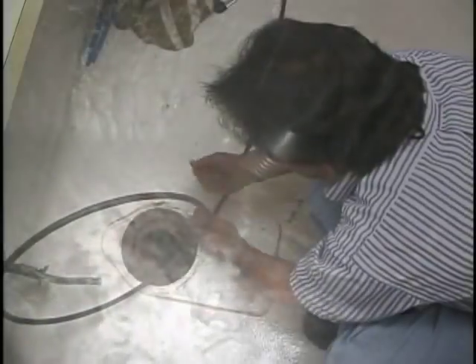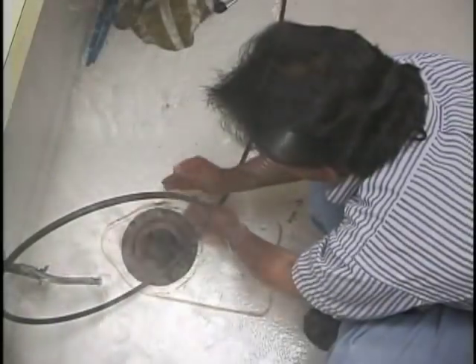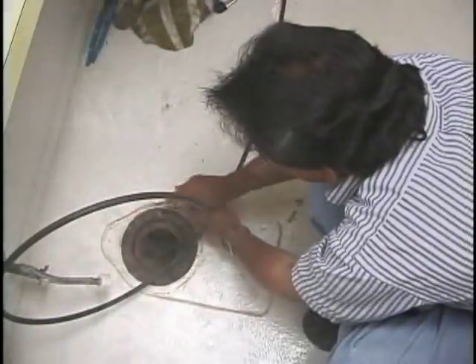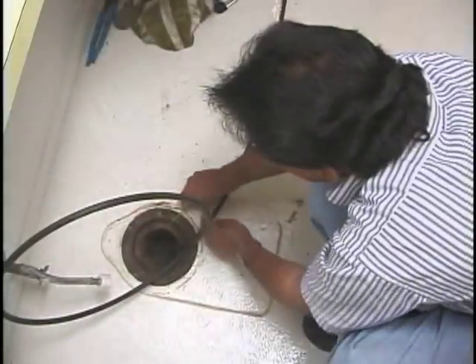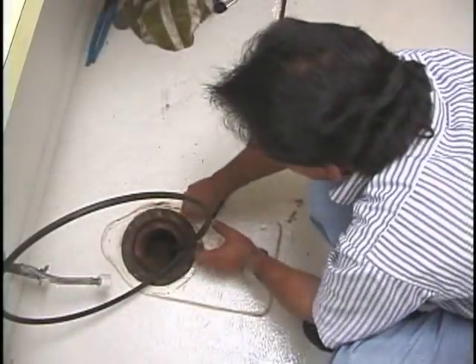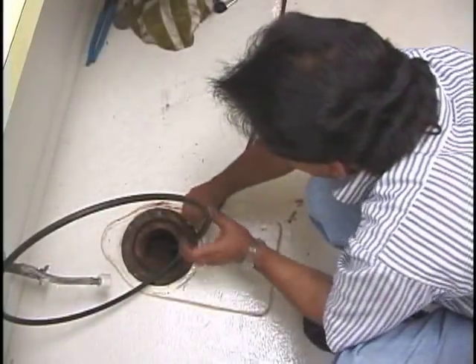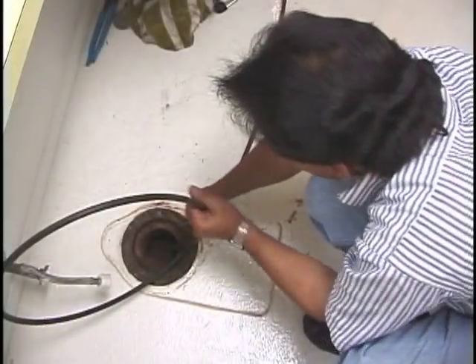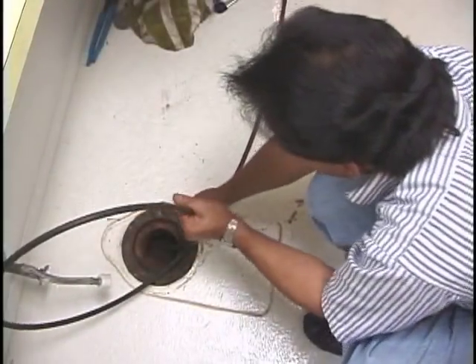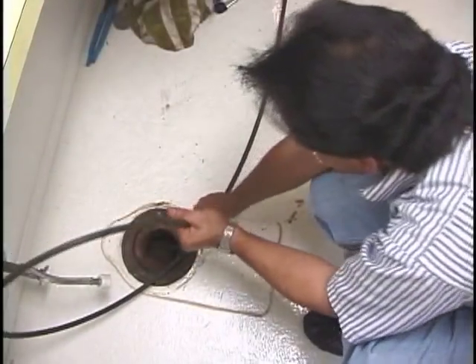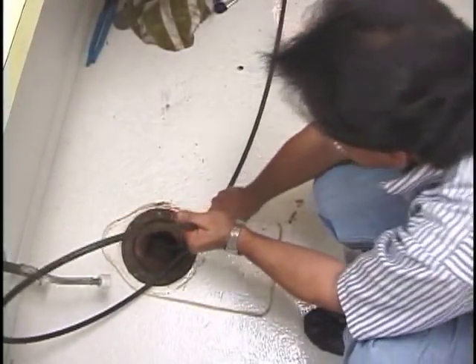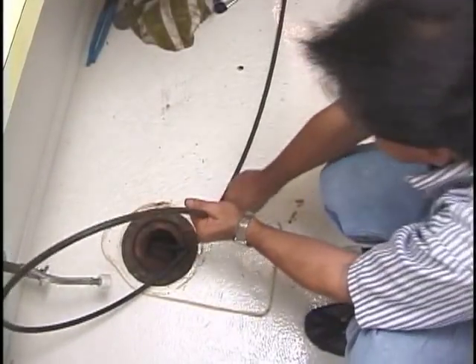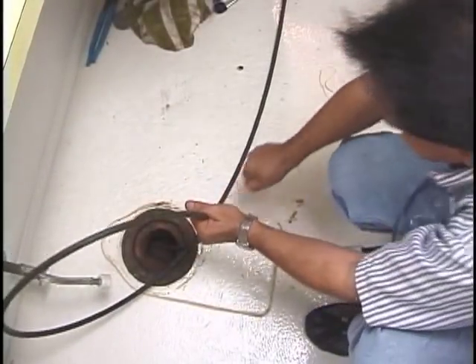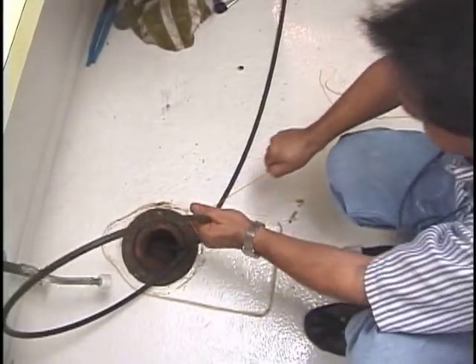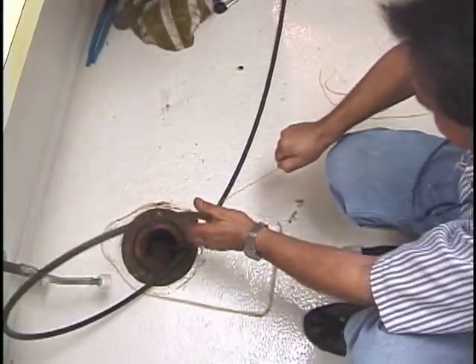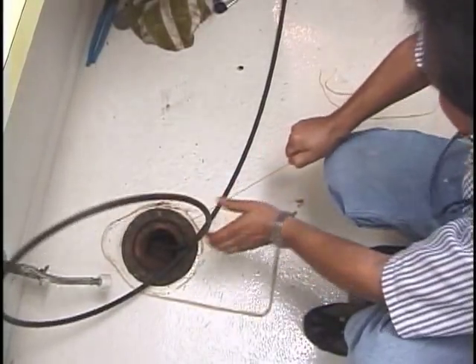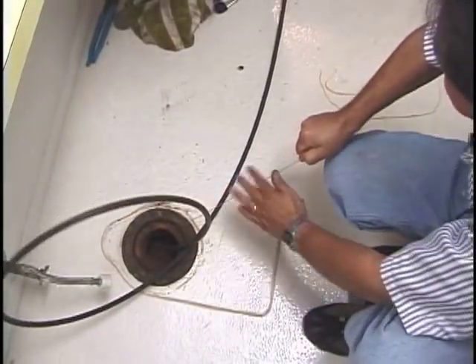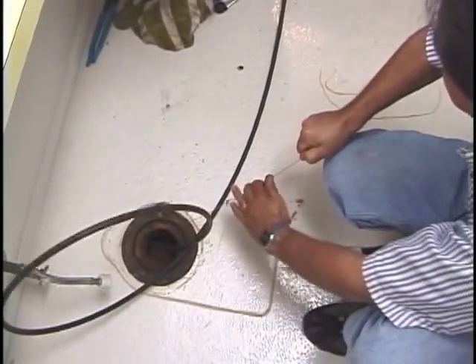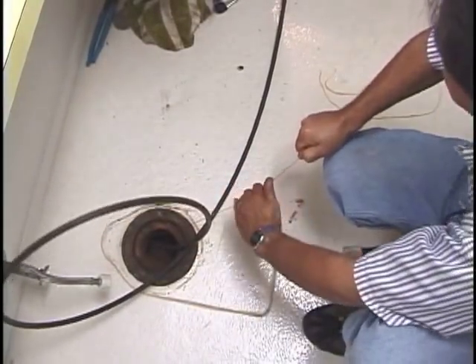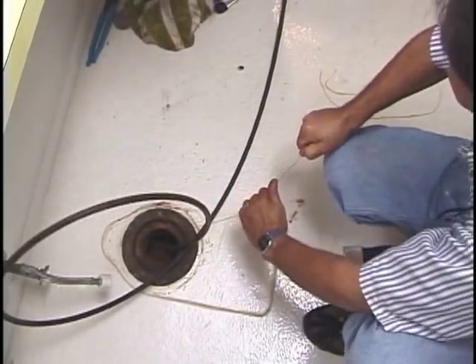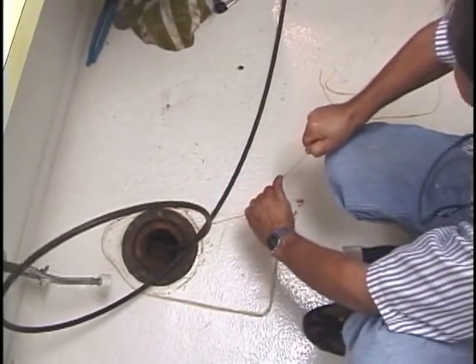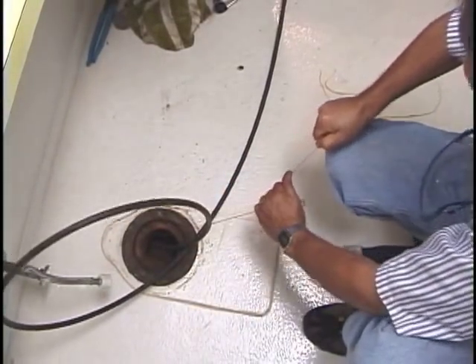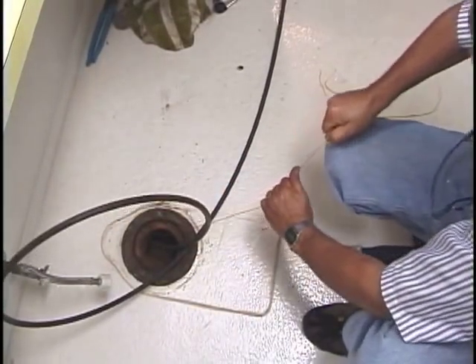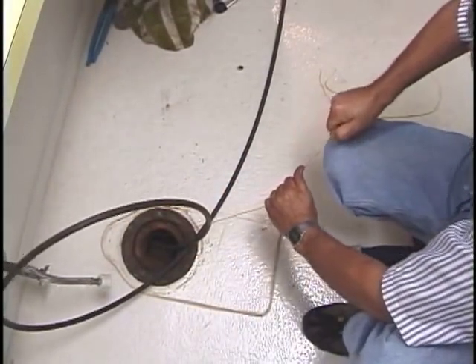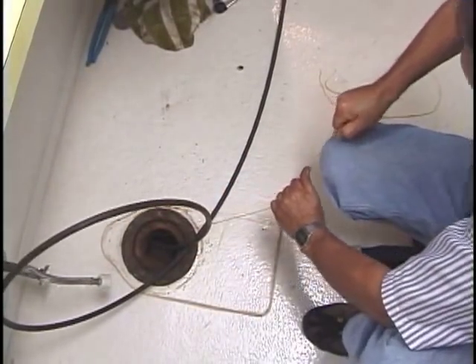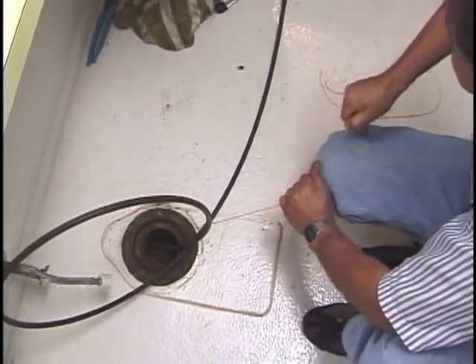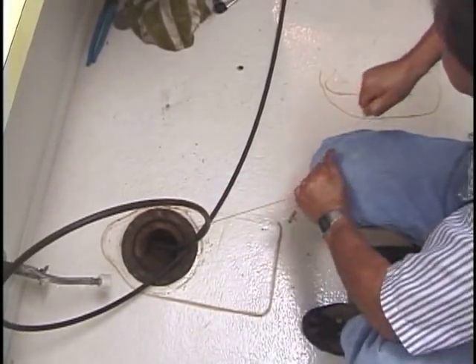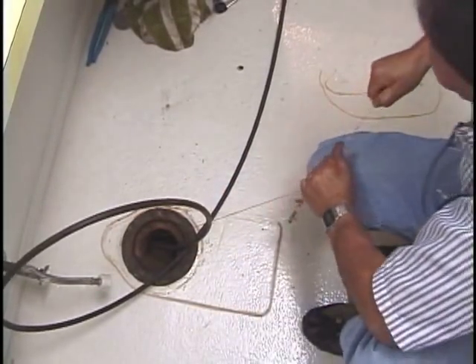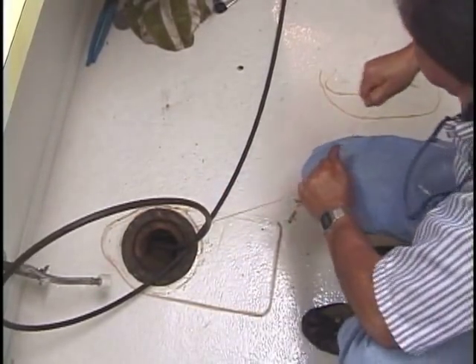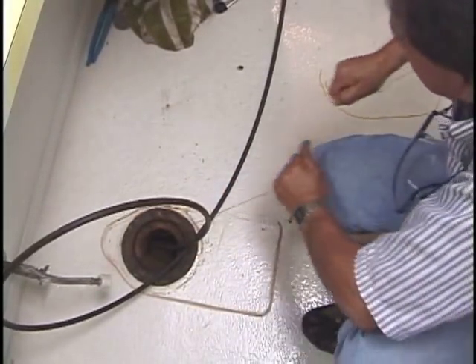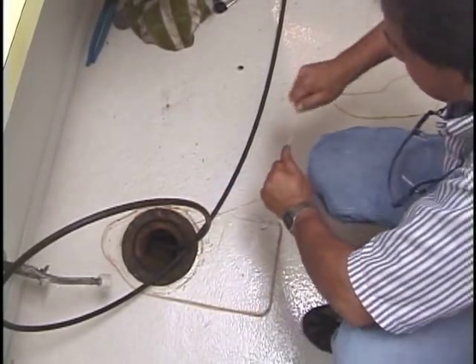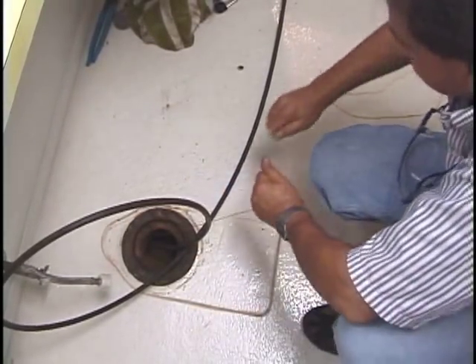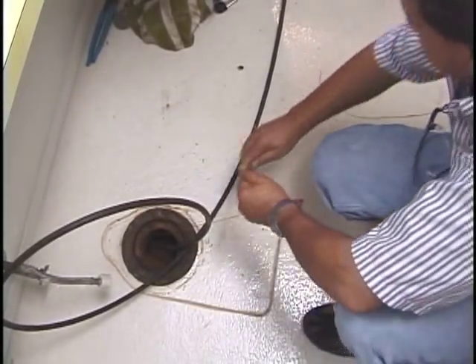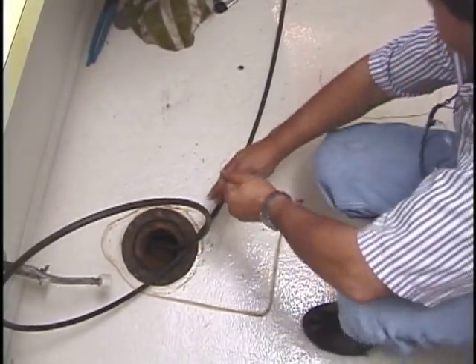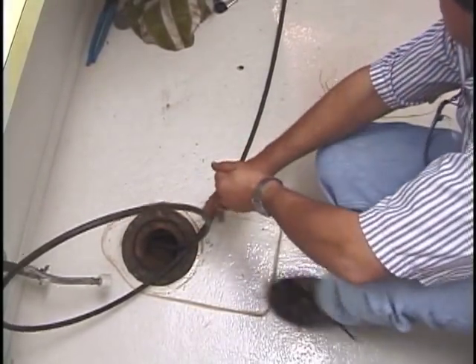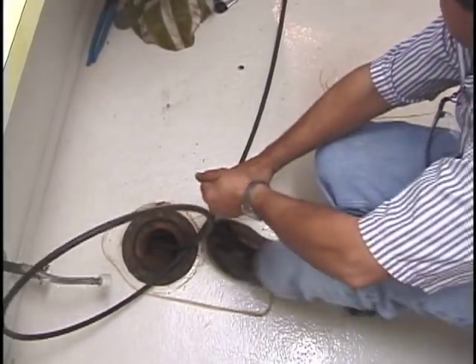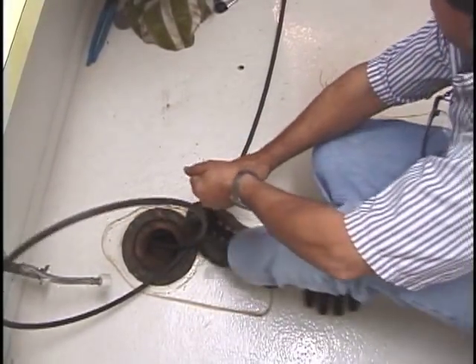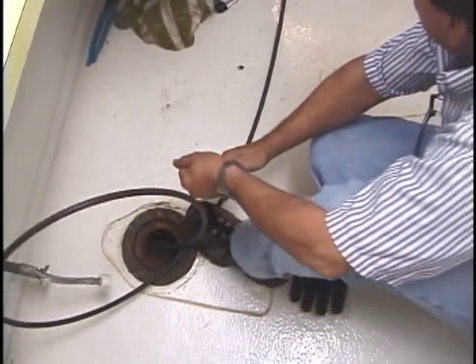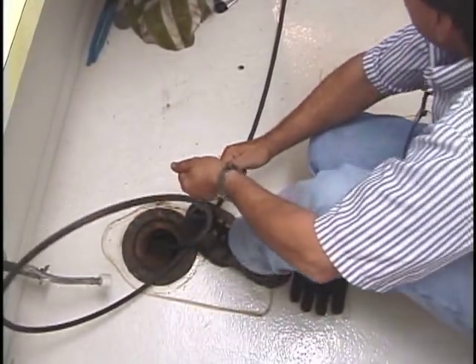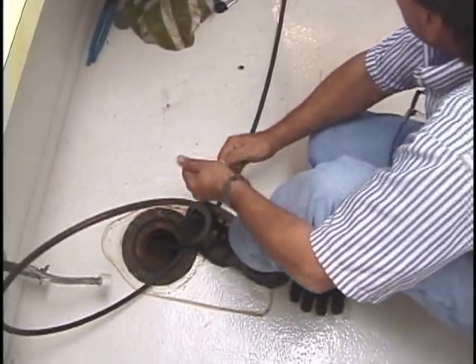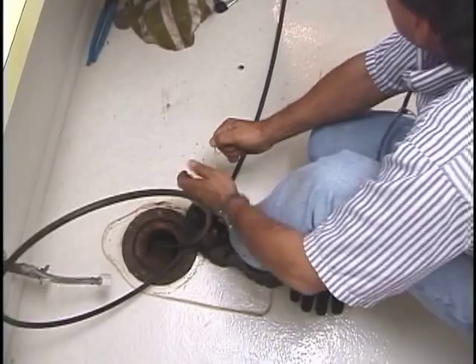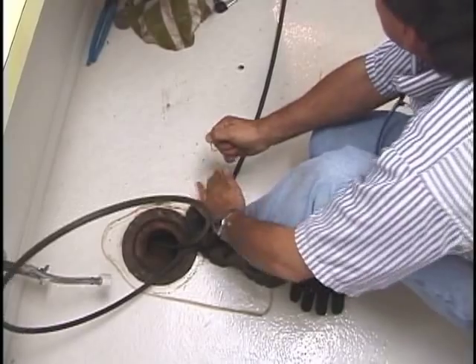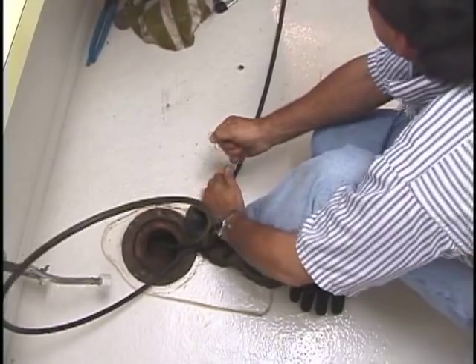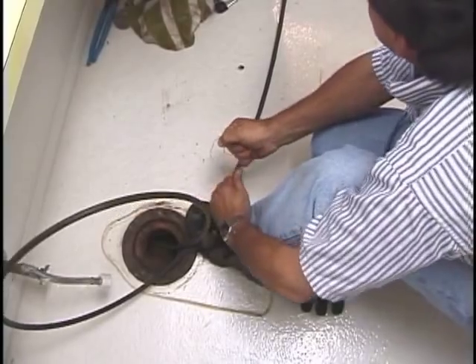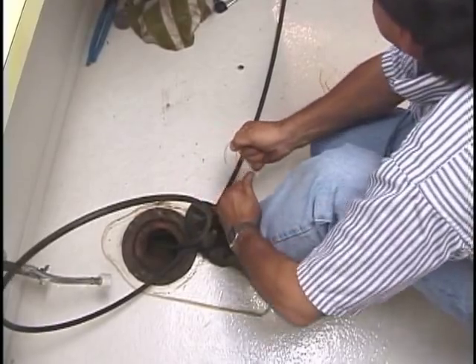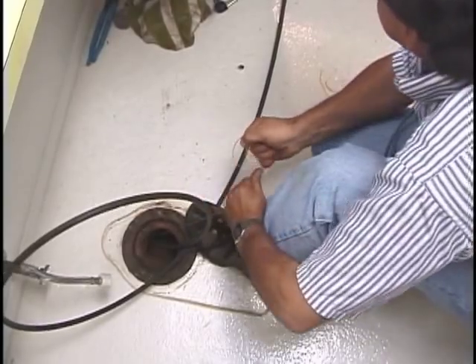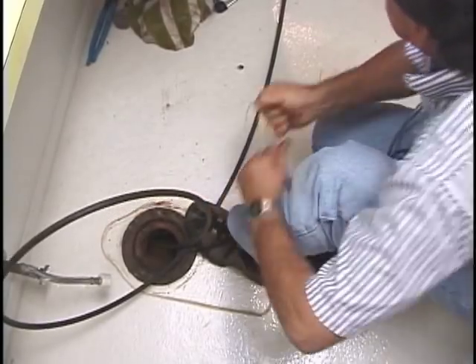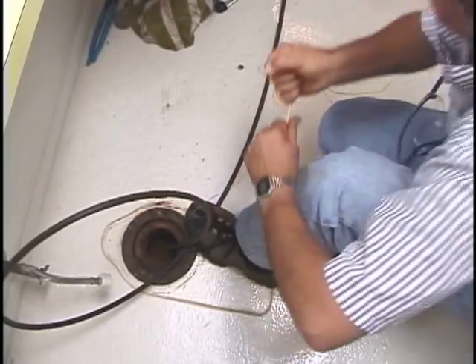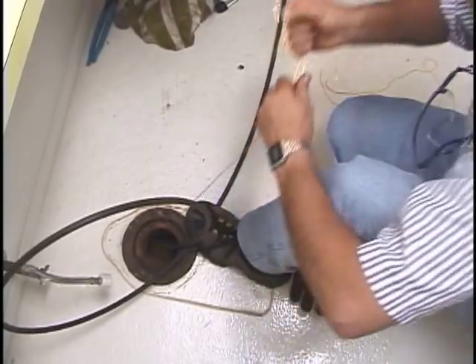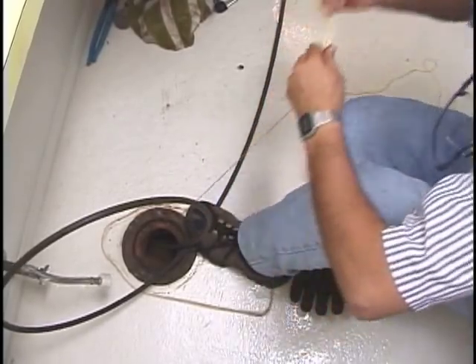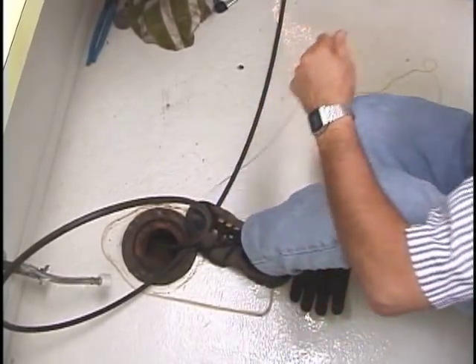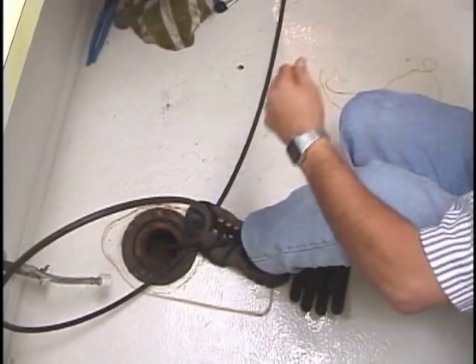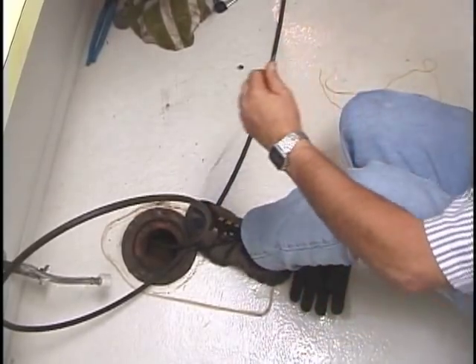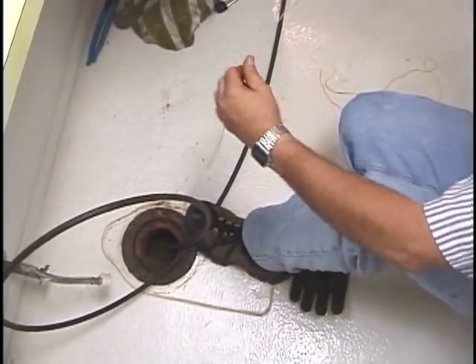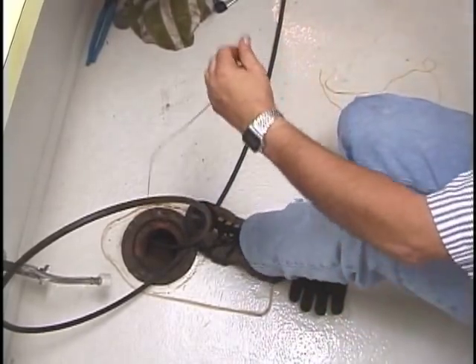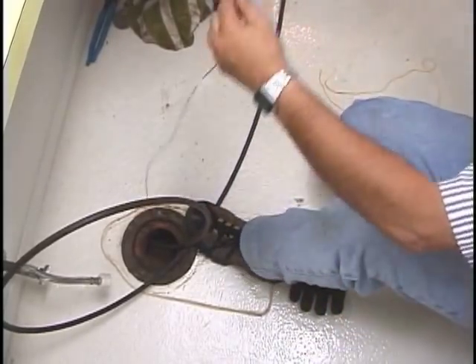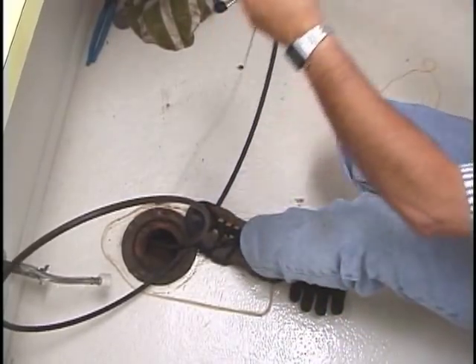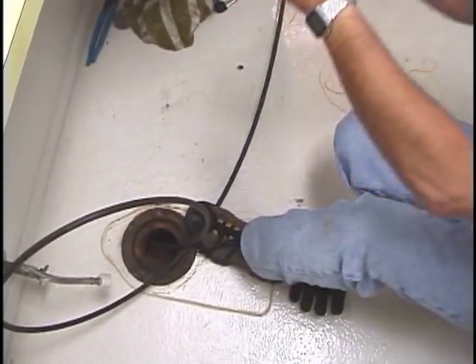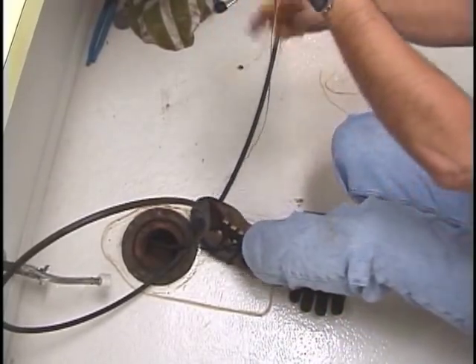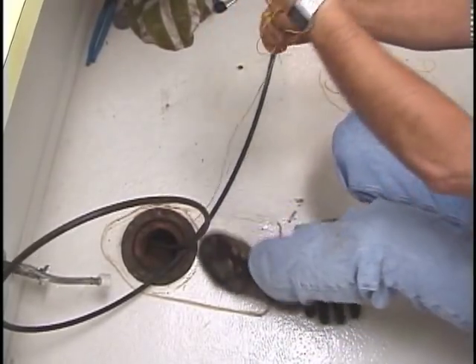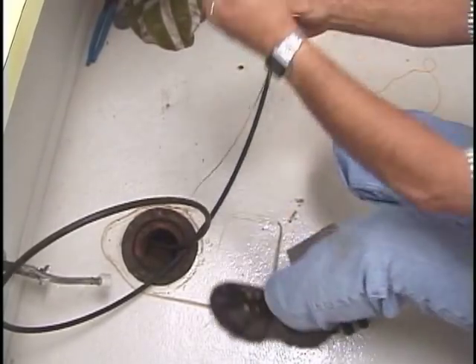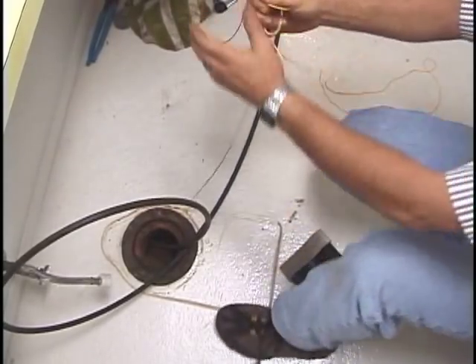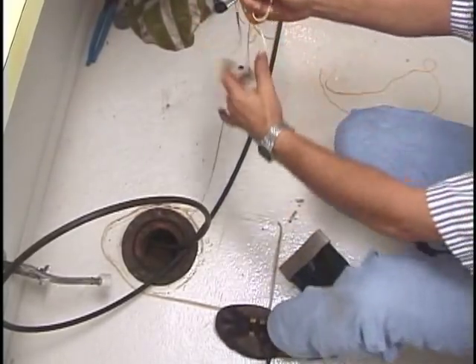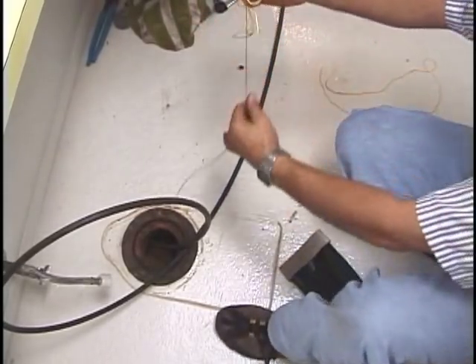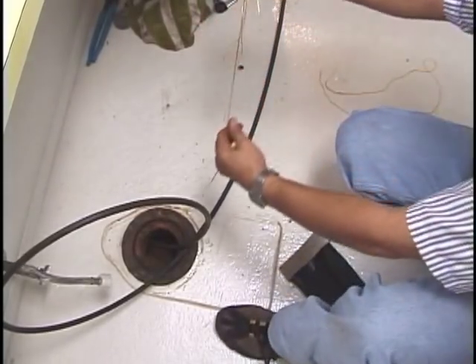Now that we have the camera through the combi, we'll pull the string off the camera so it doesn't hang up the camera when we pull back out of the line.